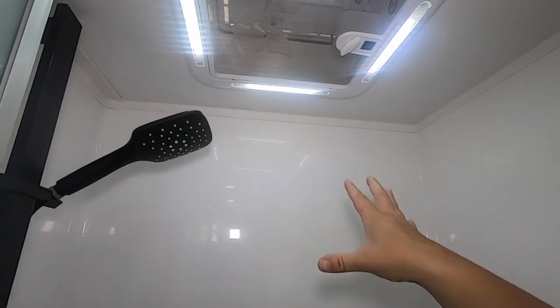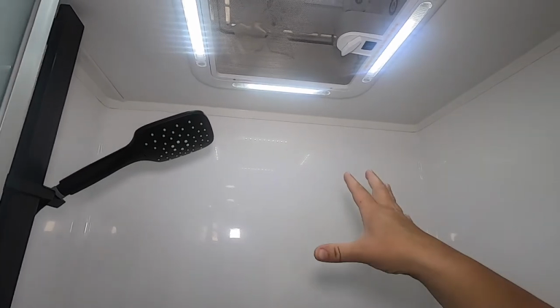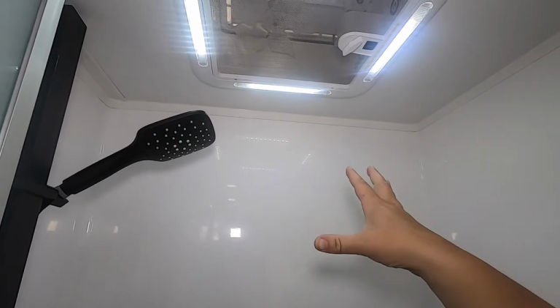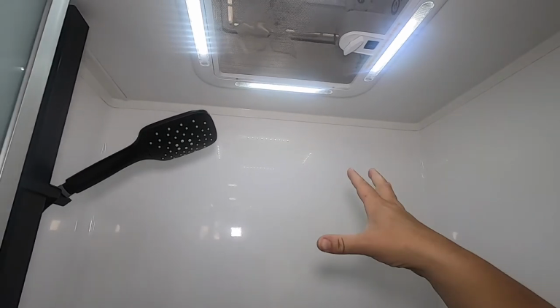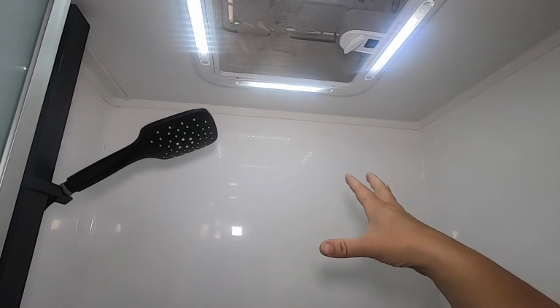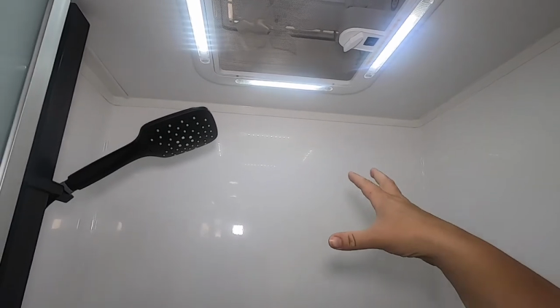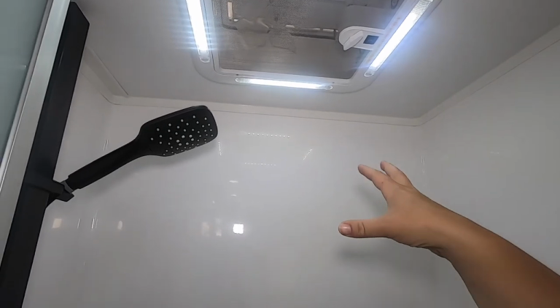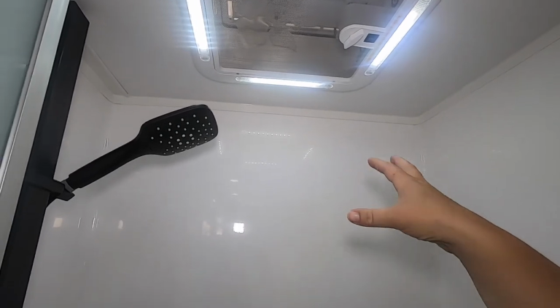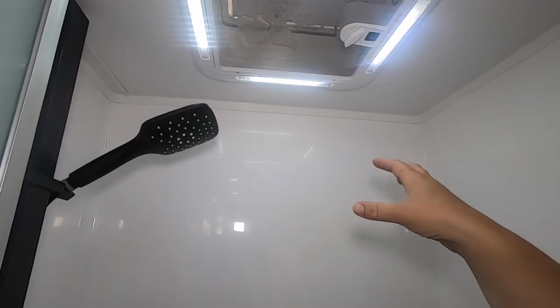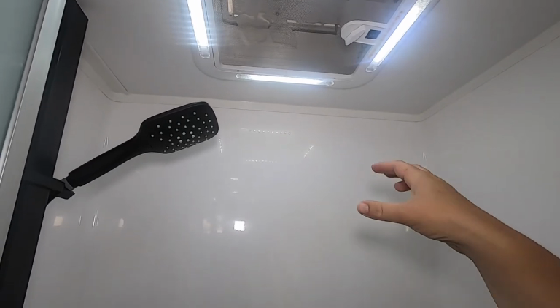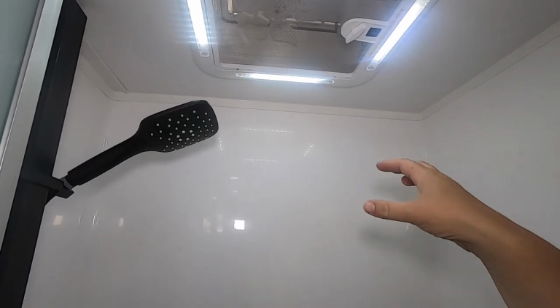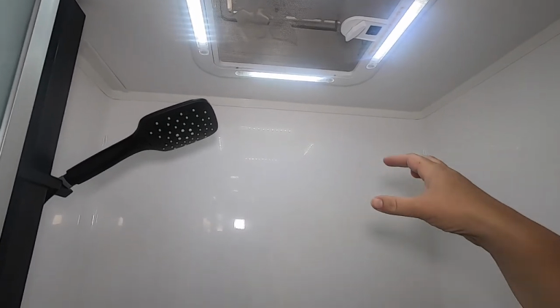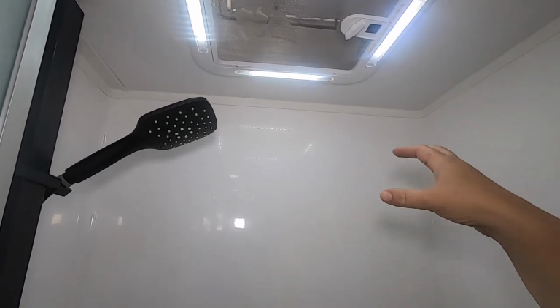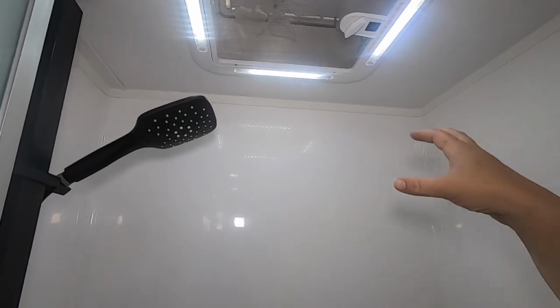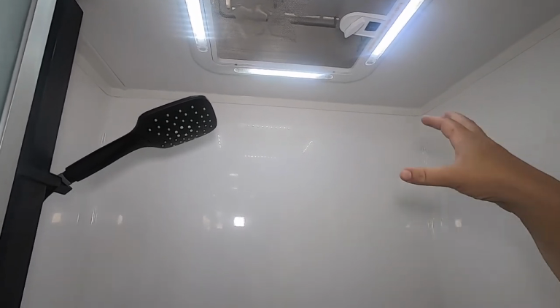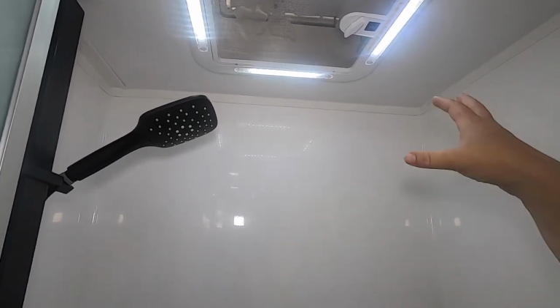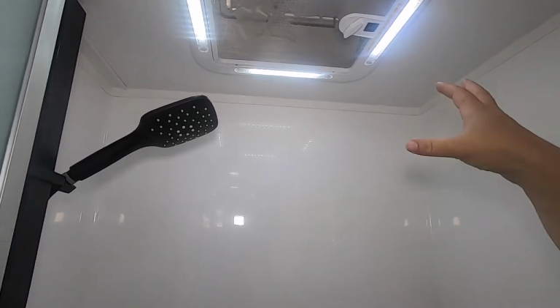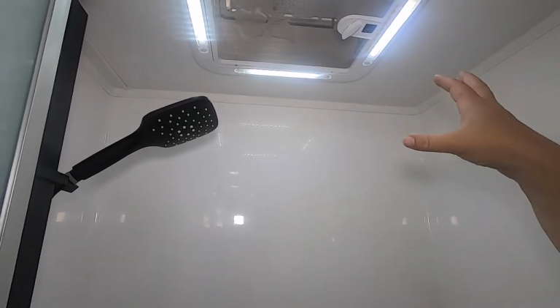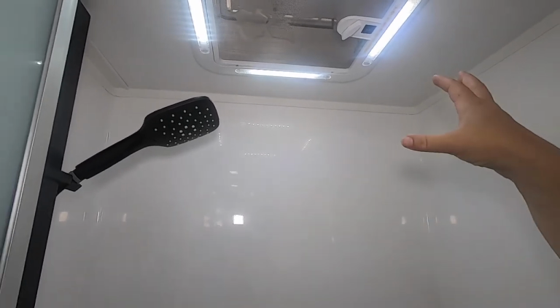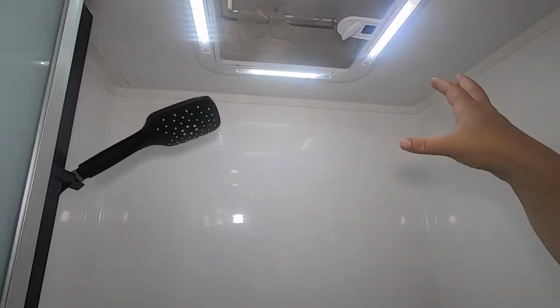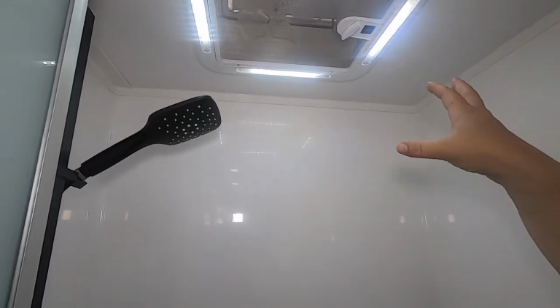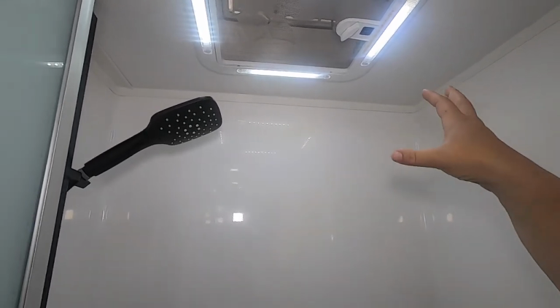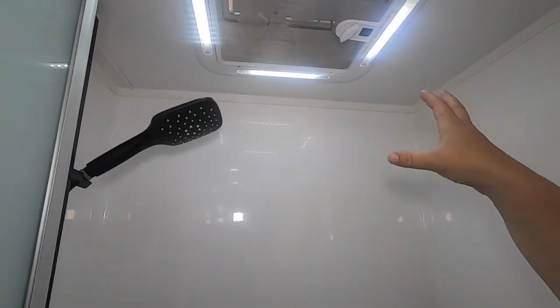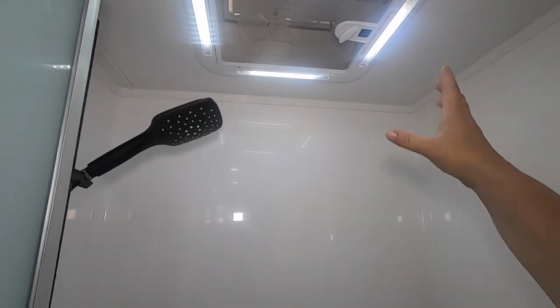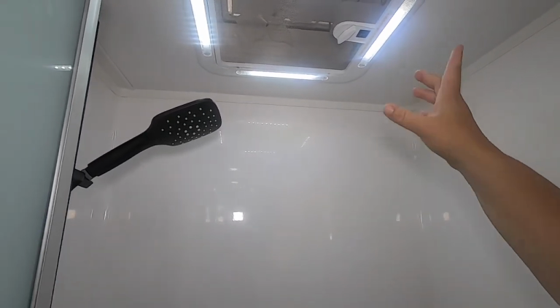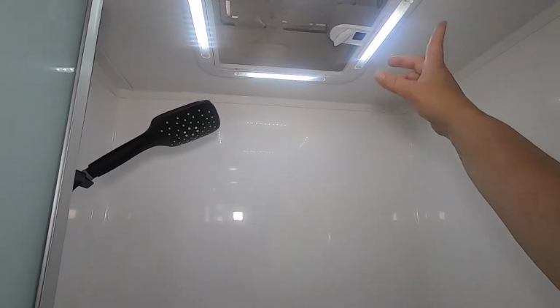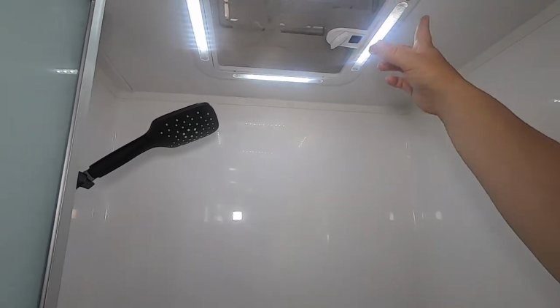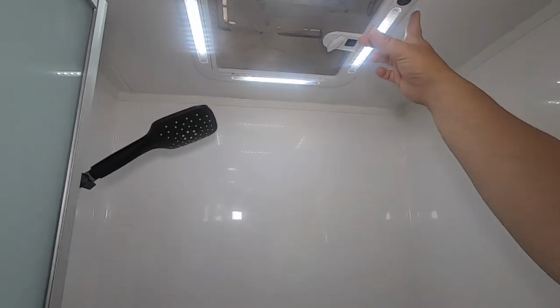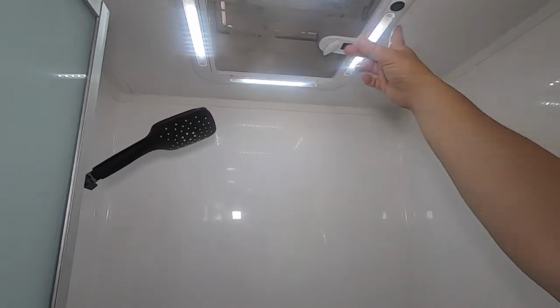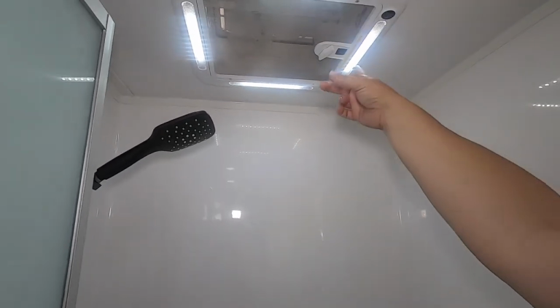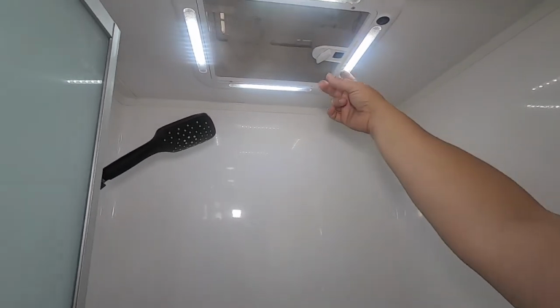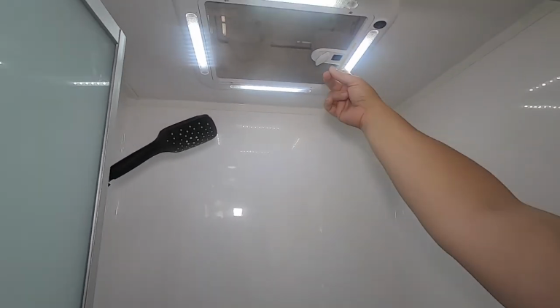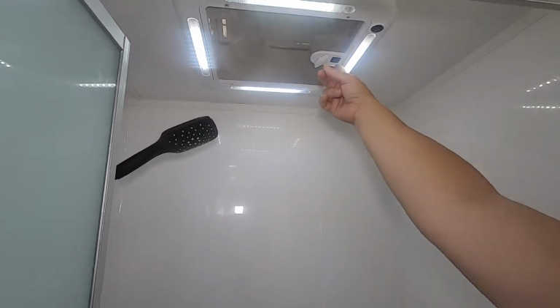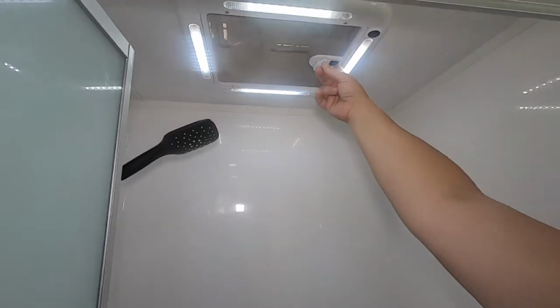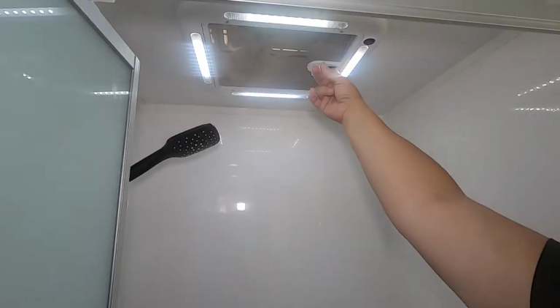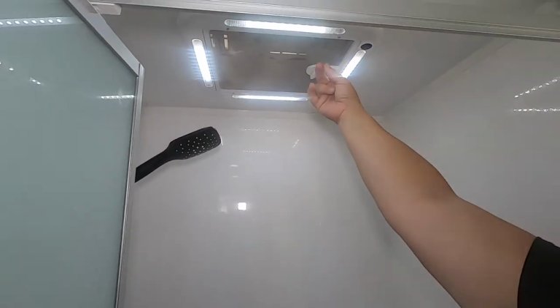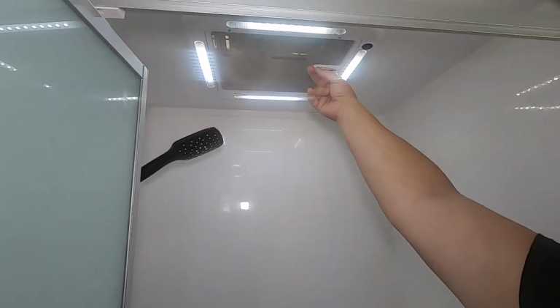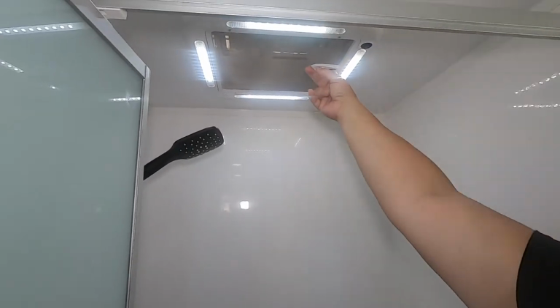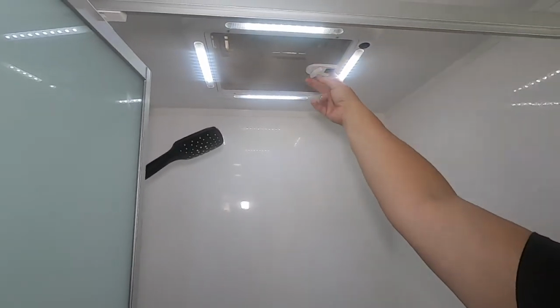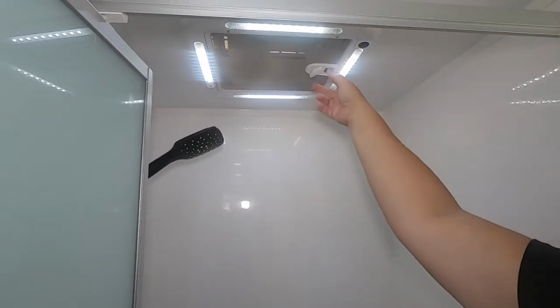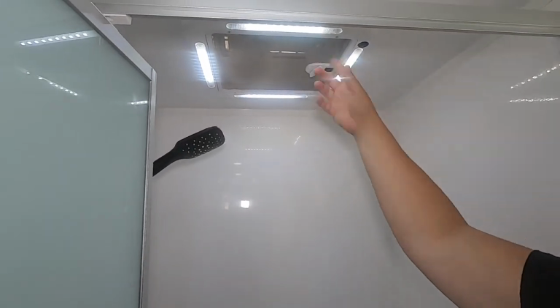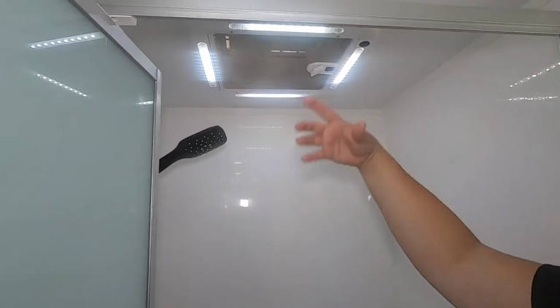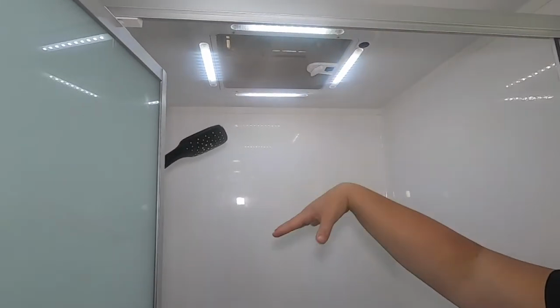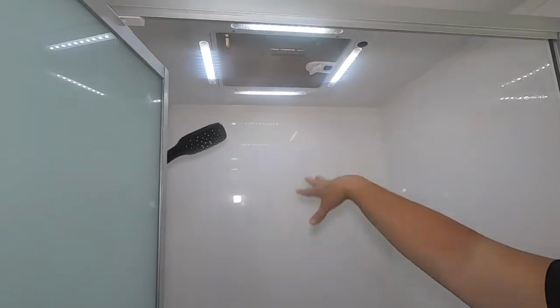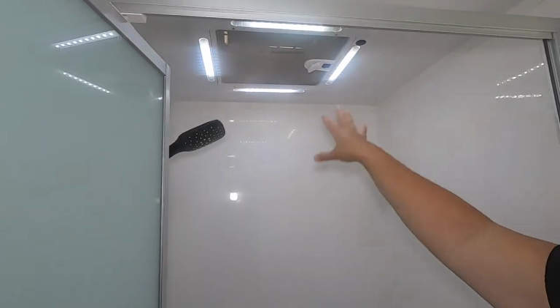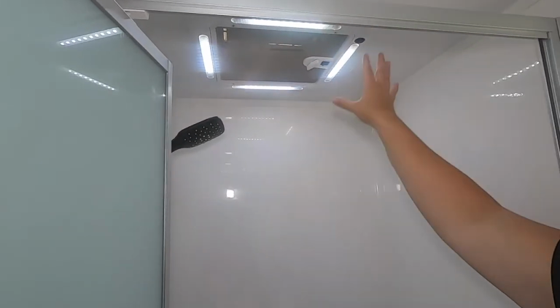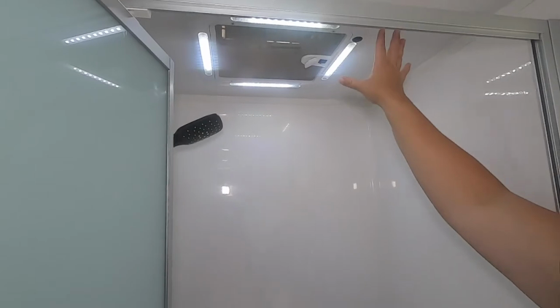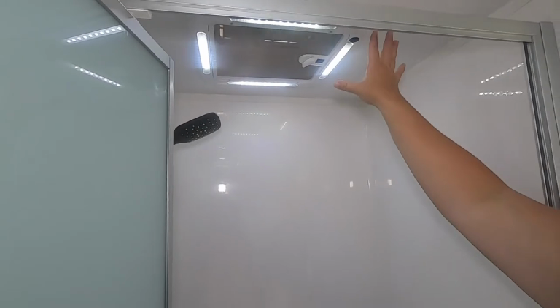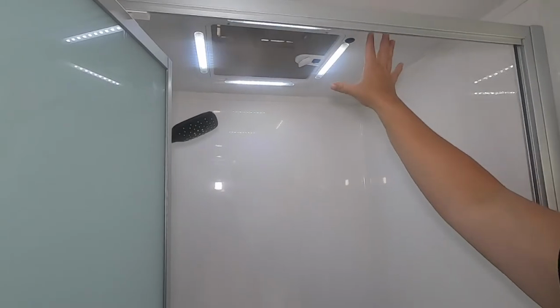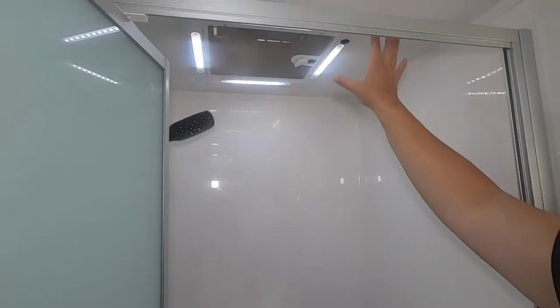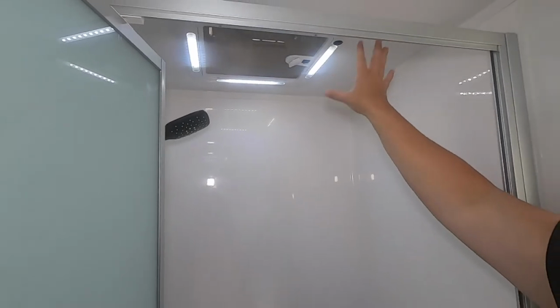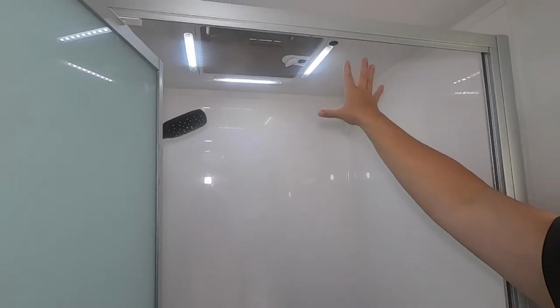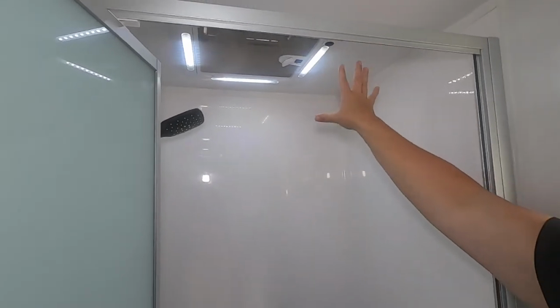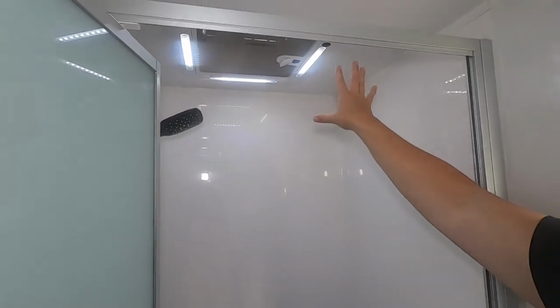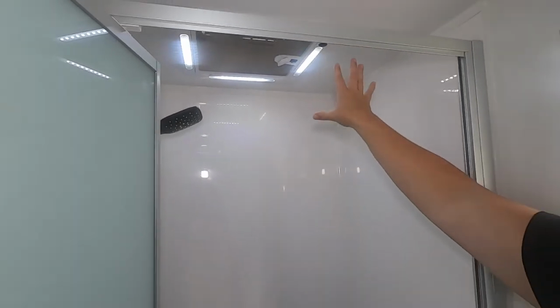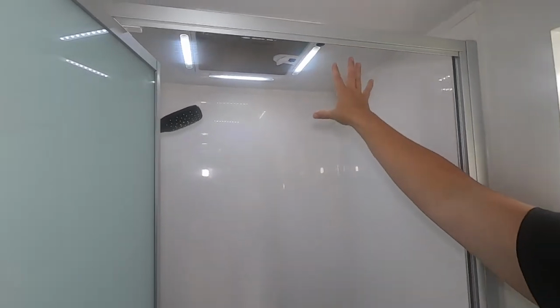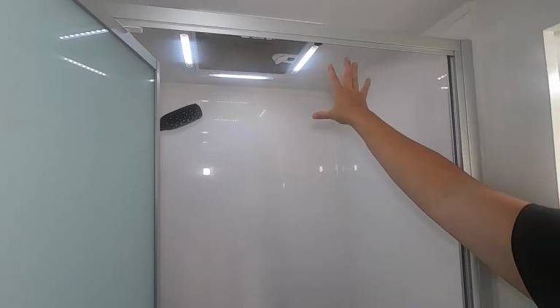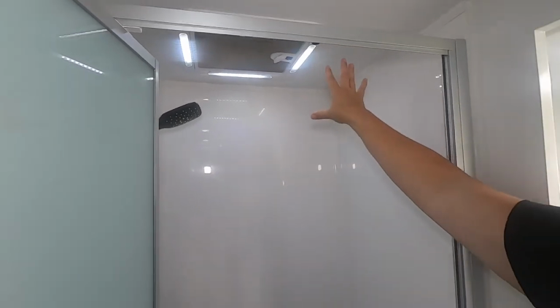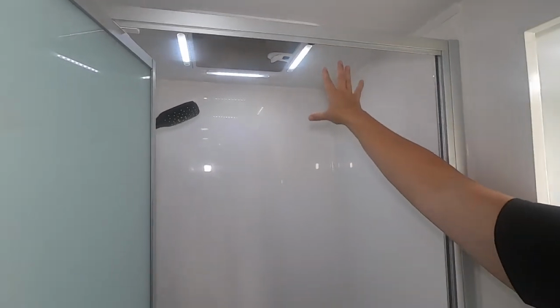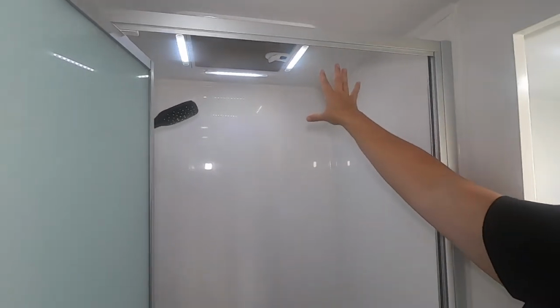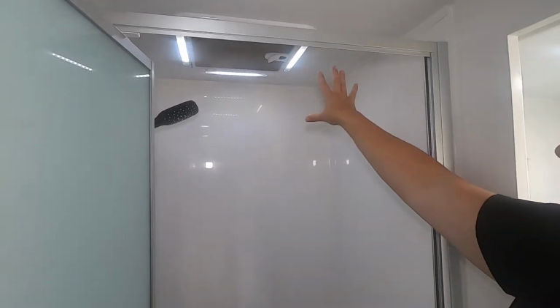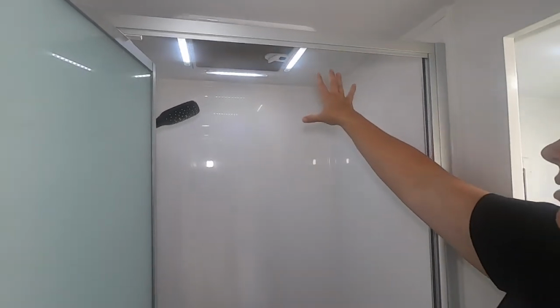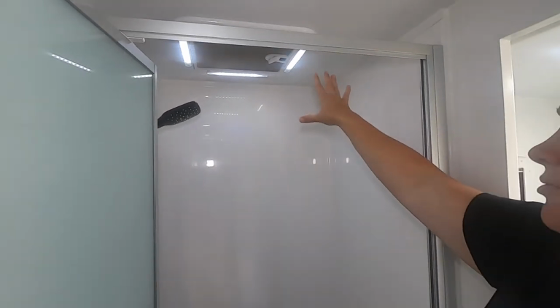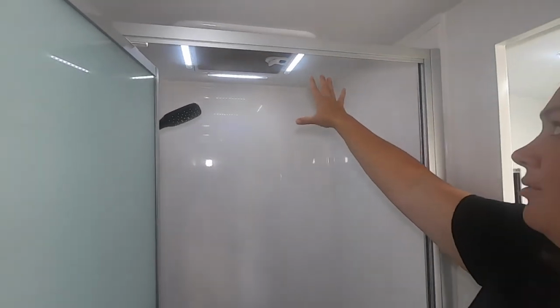One of these sits above the toilet, so when you're in the shower, put the toilet one on positive pressure and this one on negative pressure — you'll hardly get any steam in your bathroom.